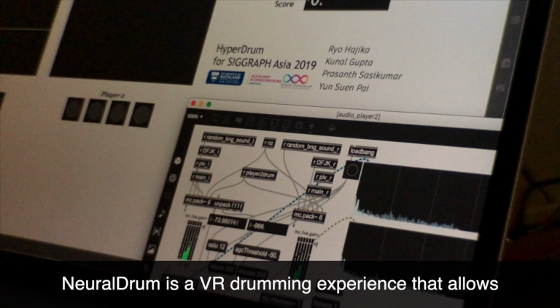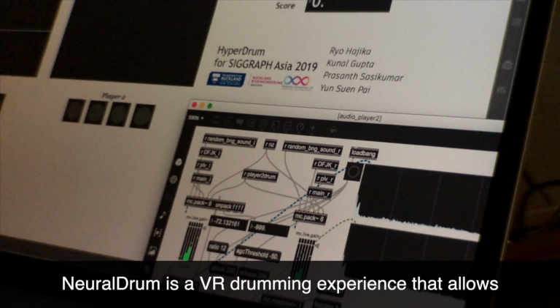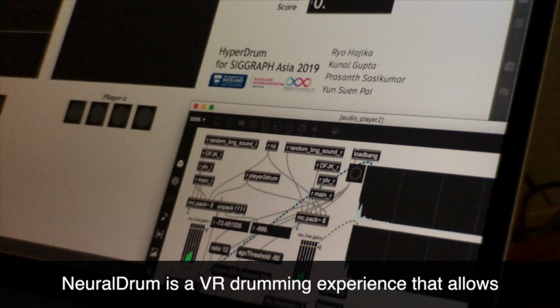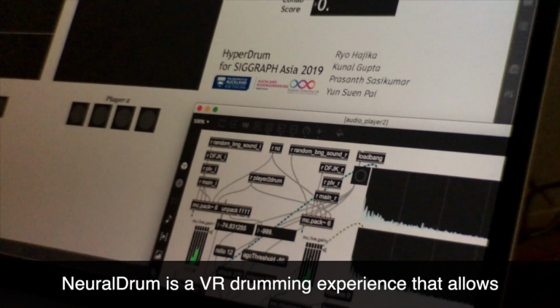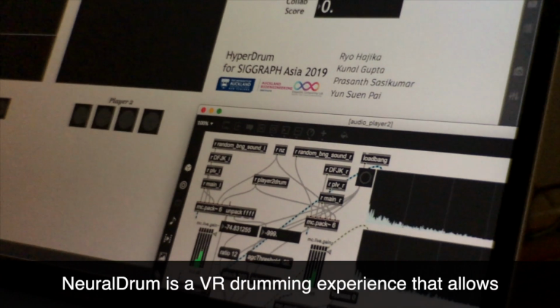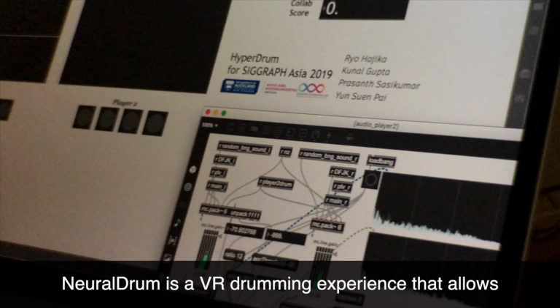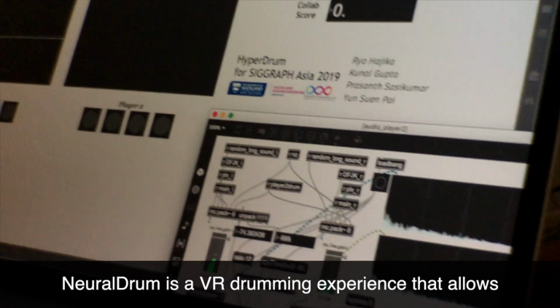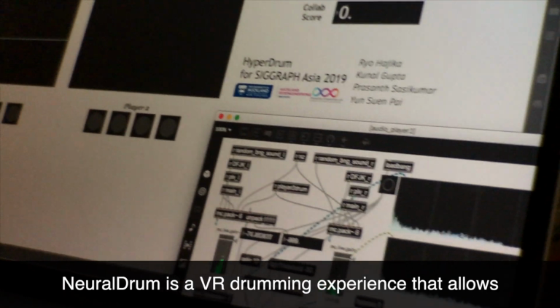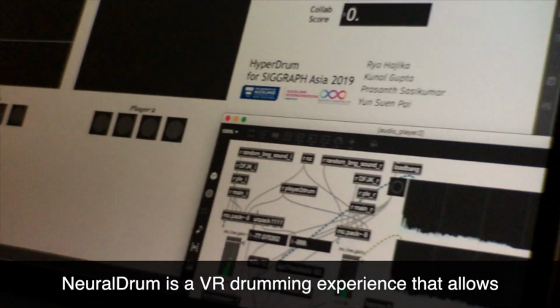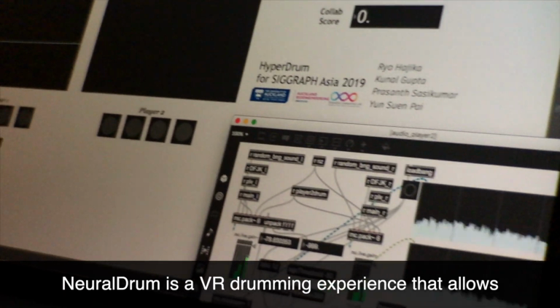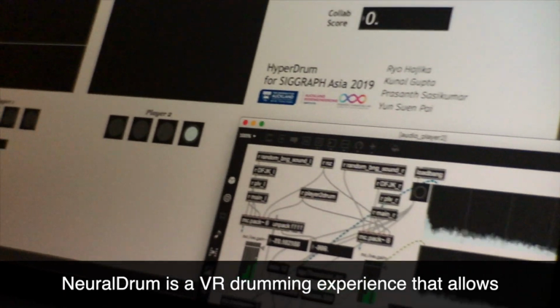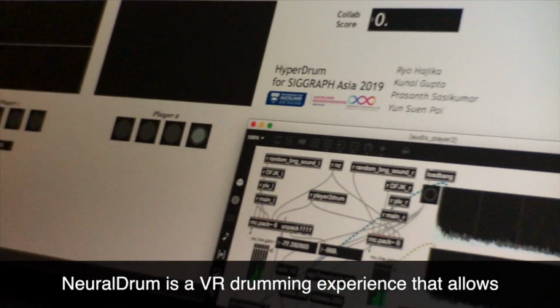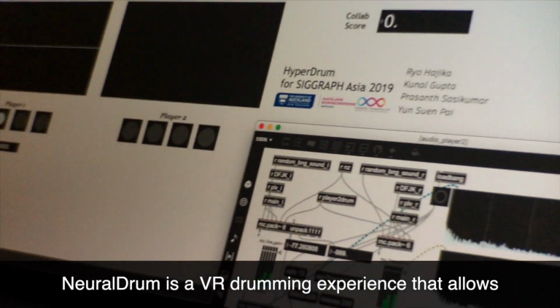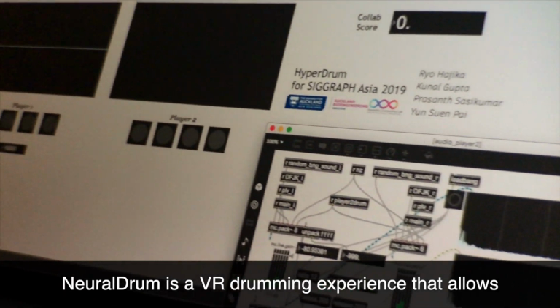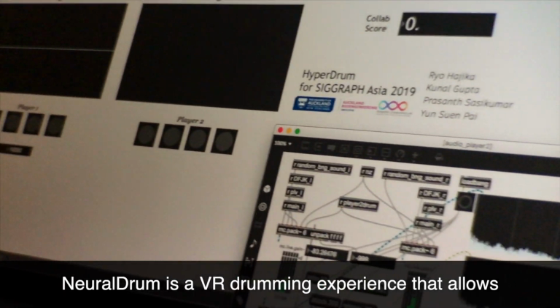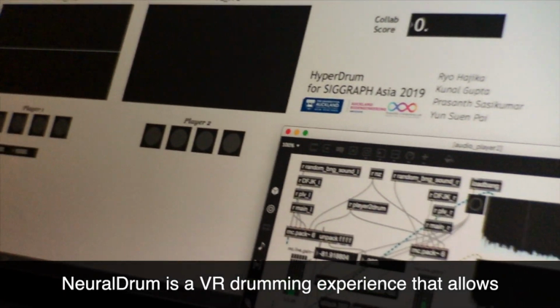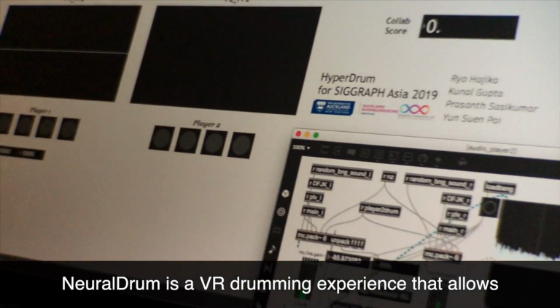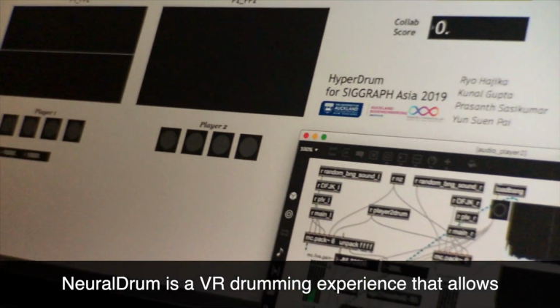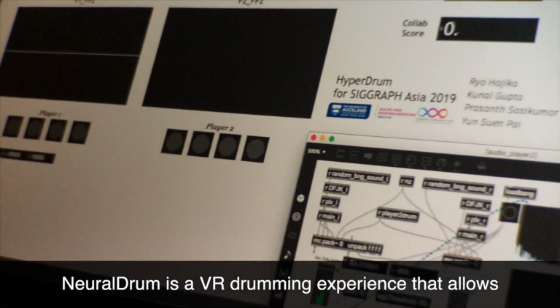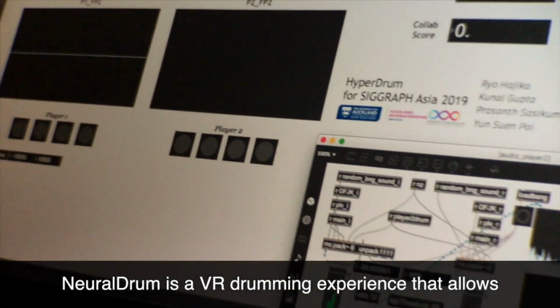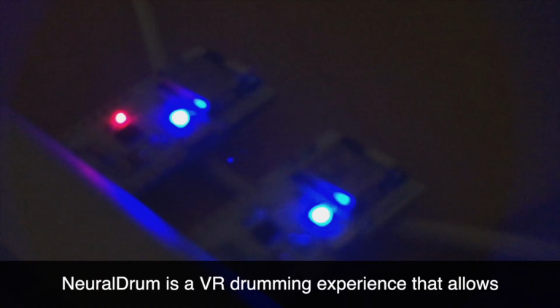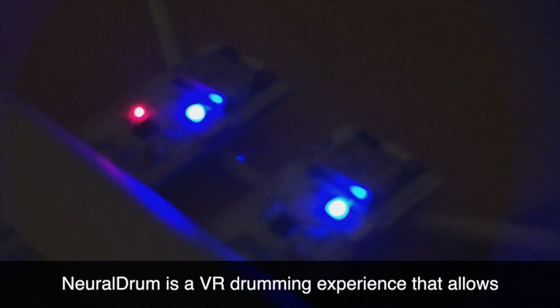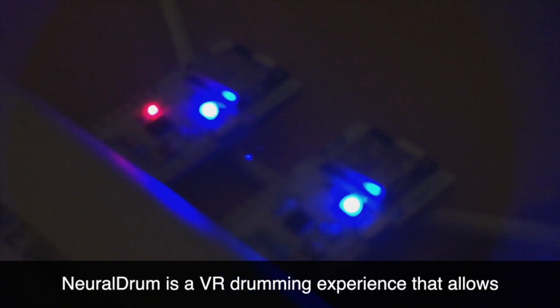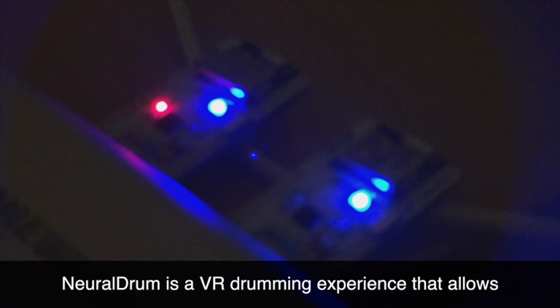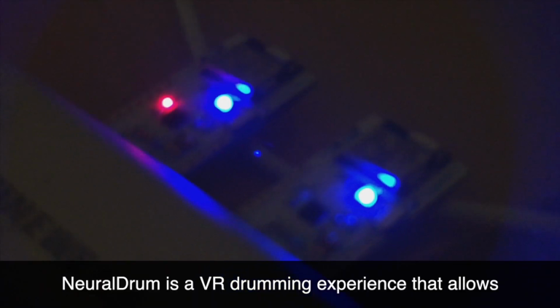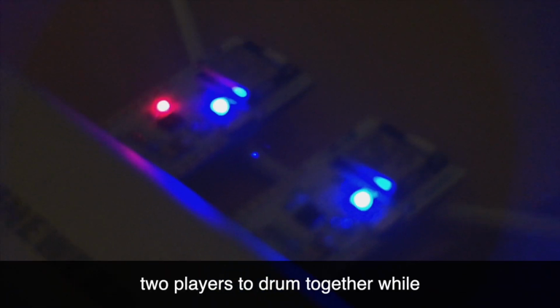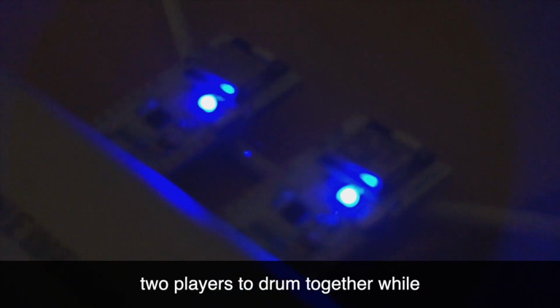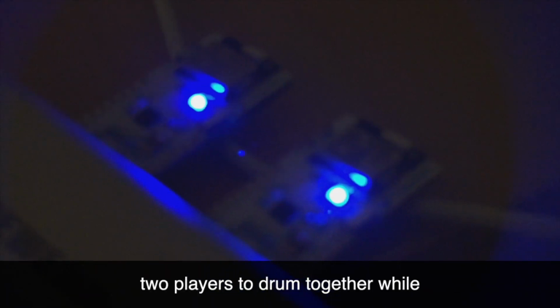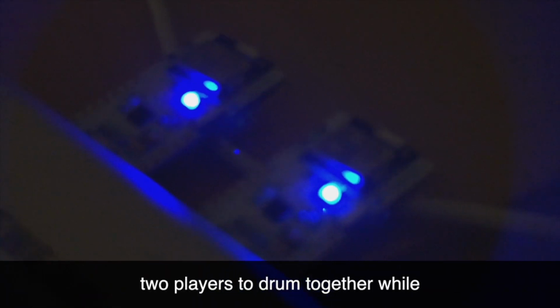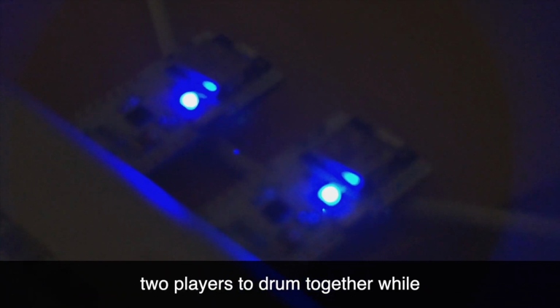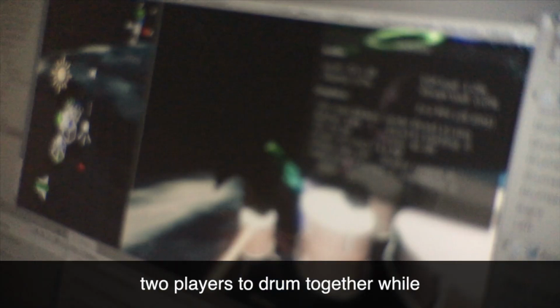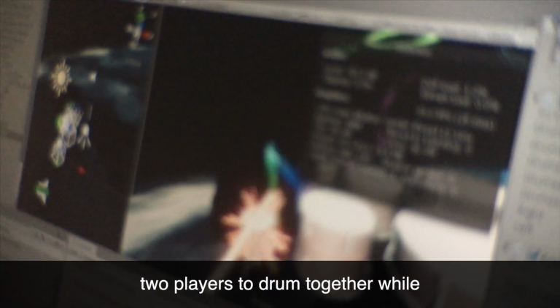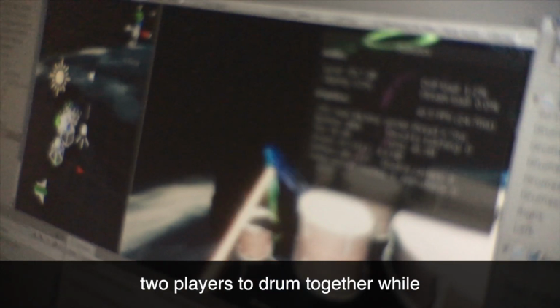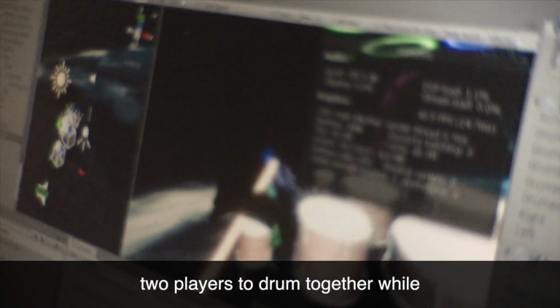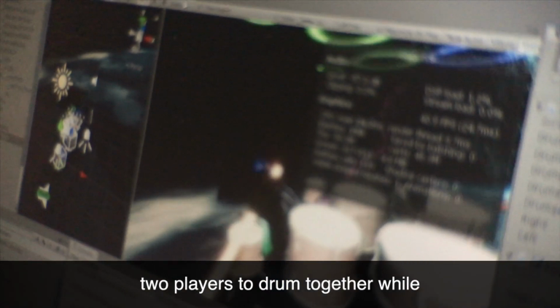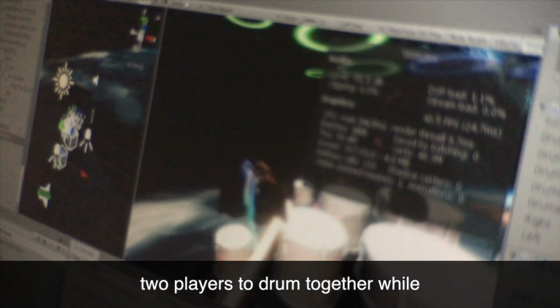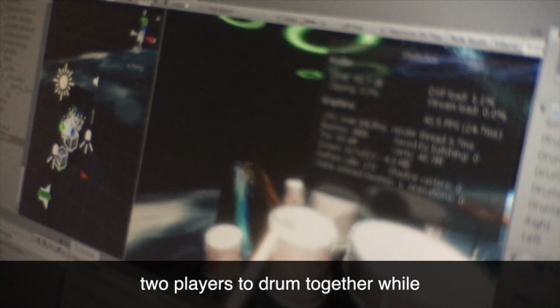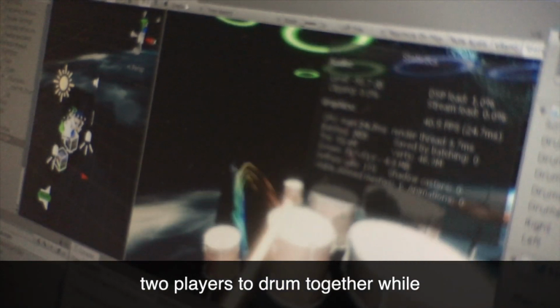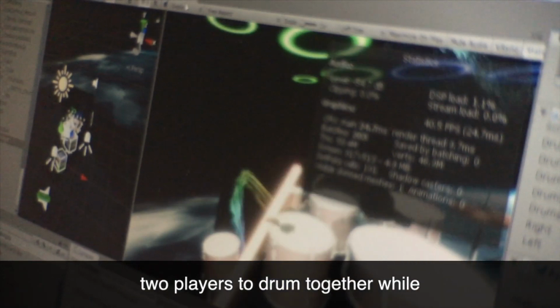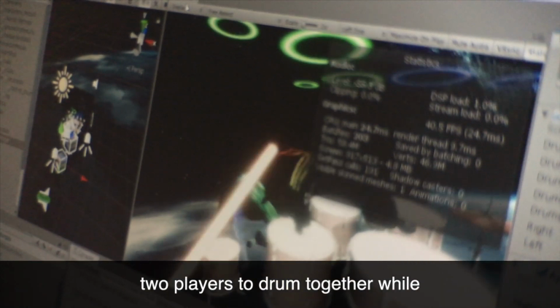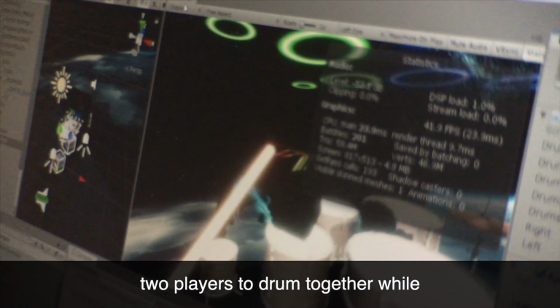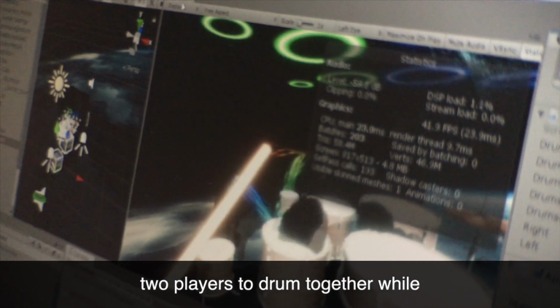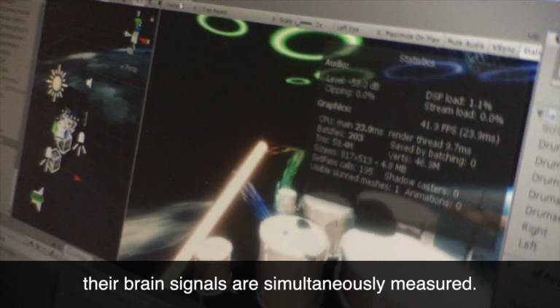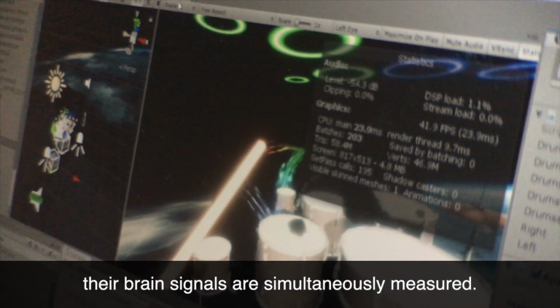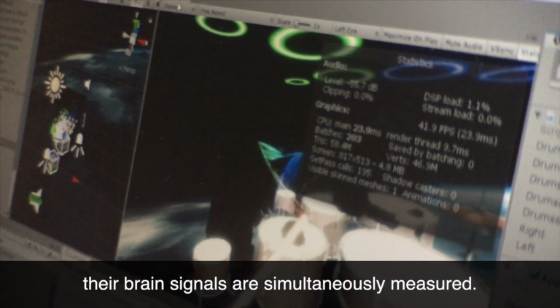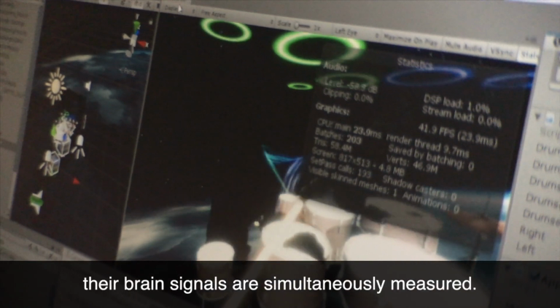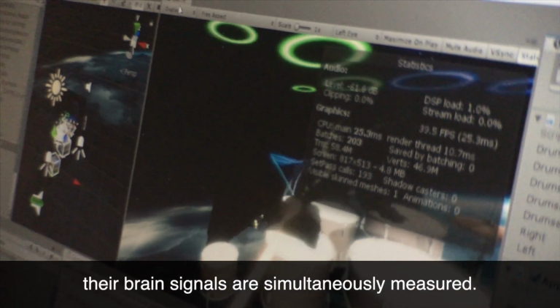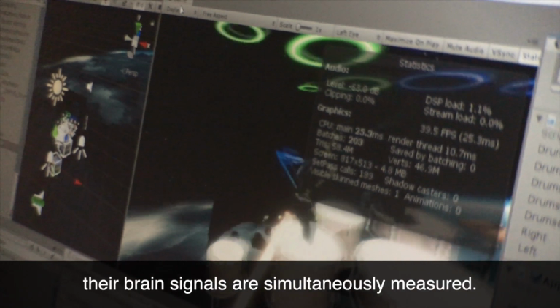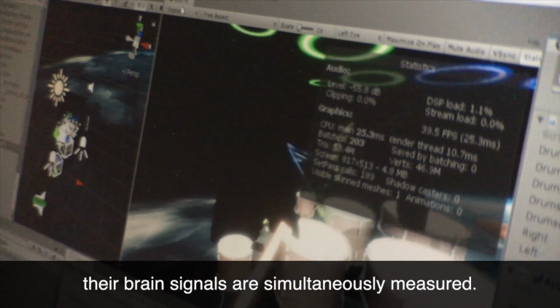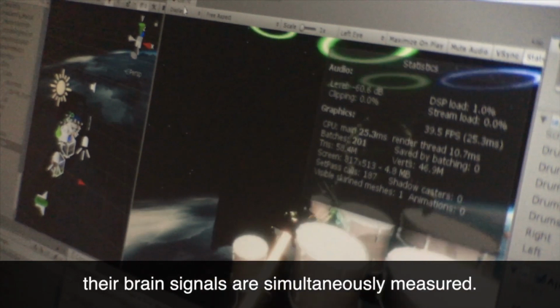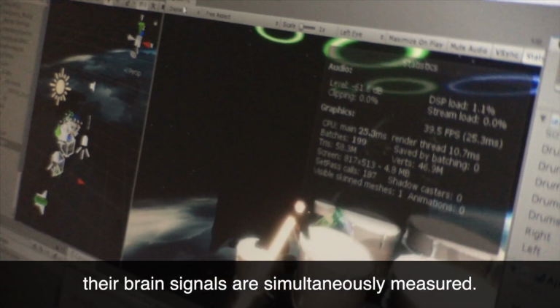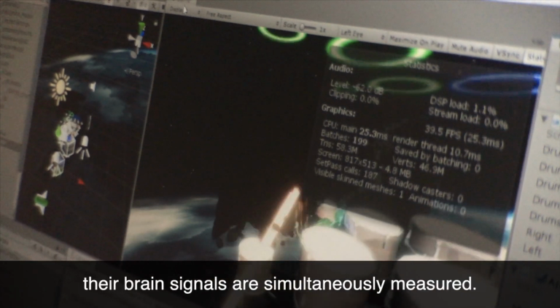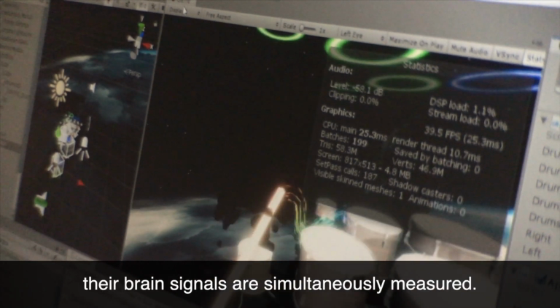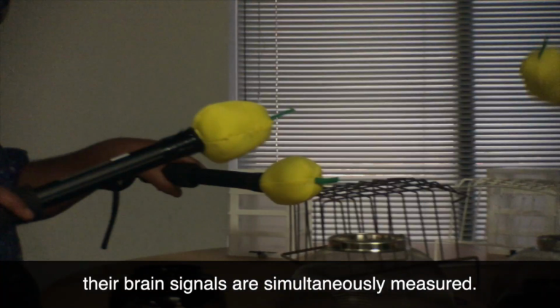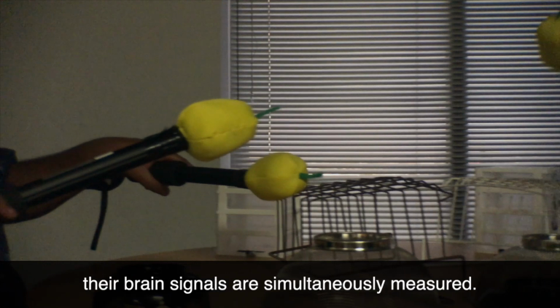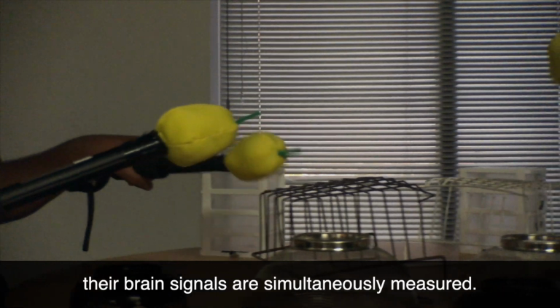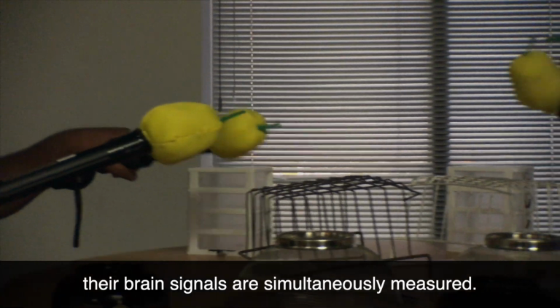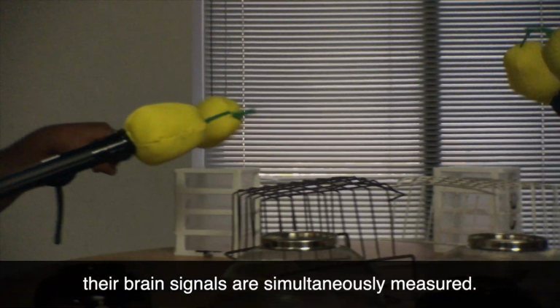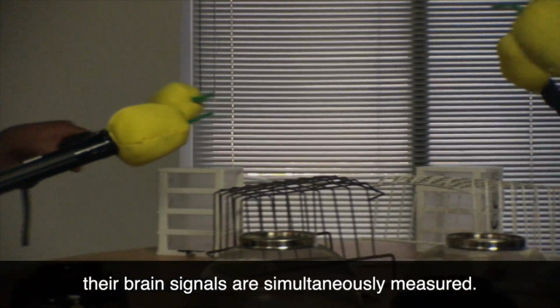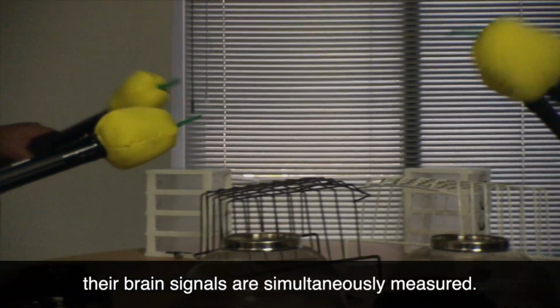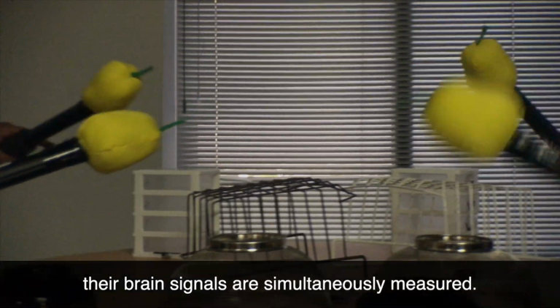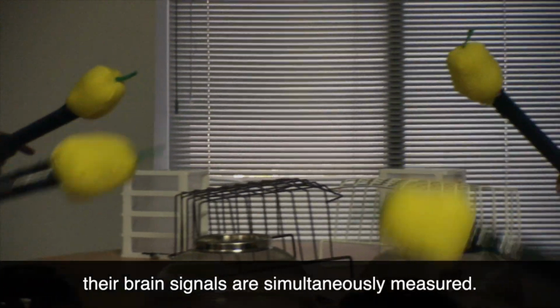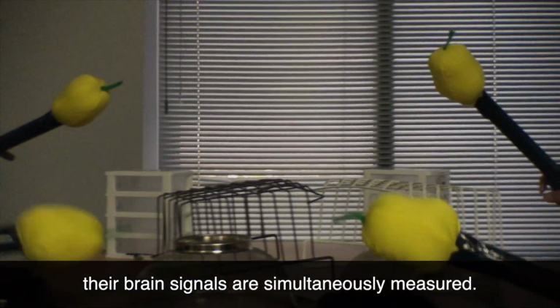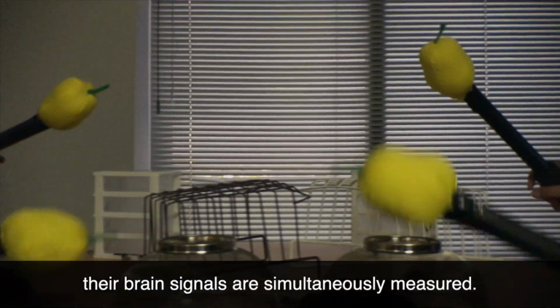NeuralDrum is a VR drumming experience that allows two players to drum together while their brain signals are simultaneously measured.